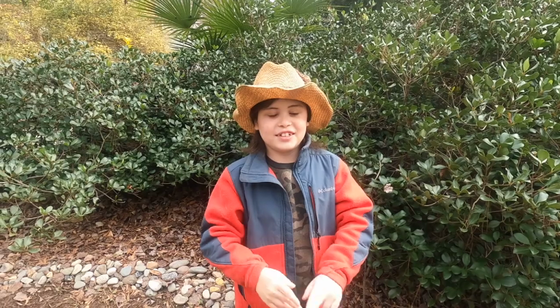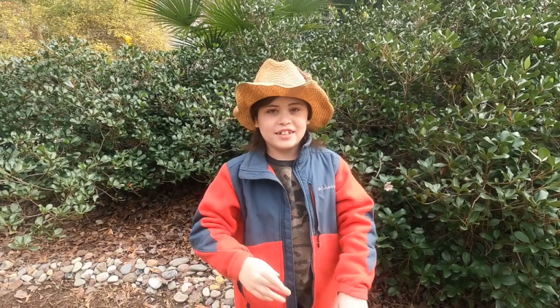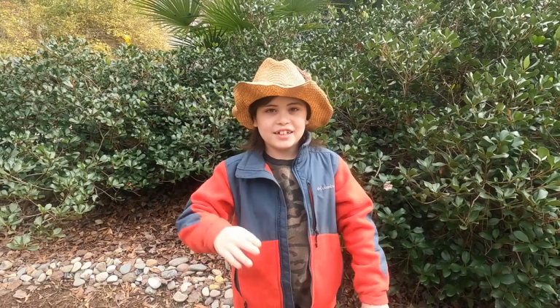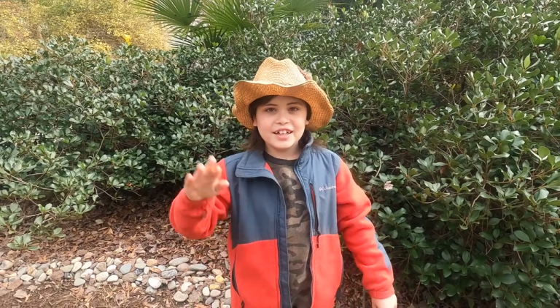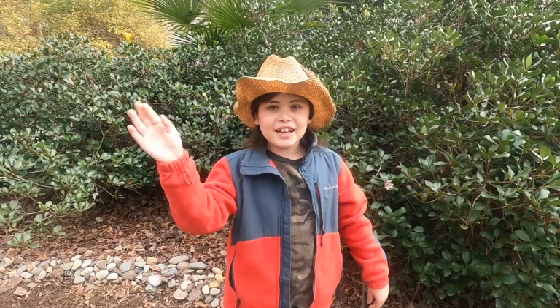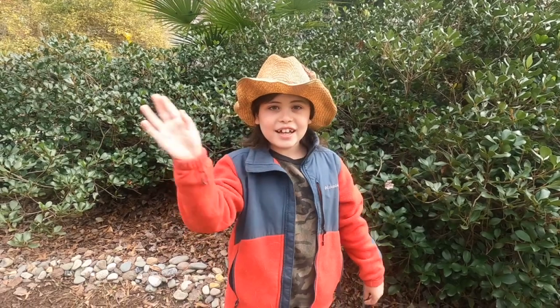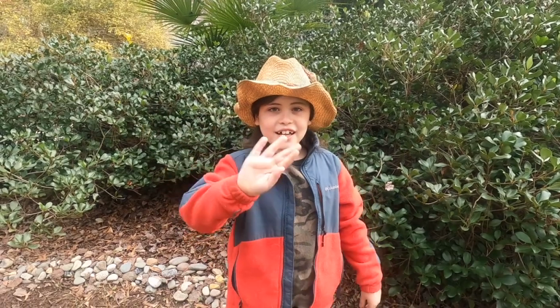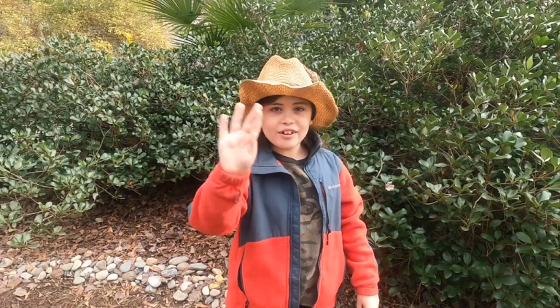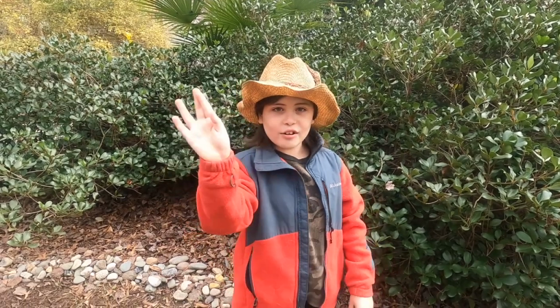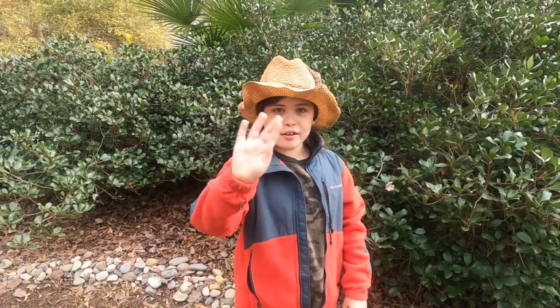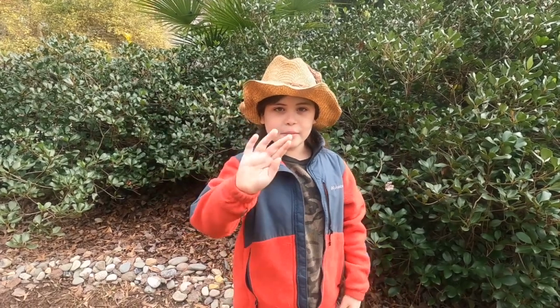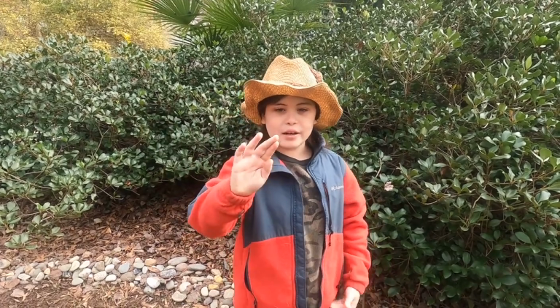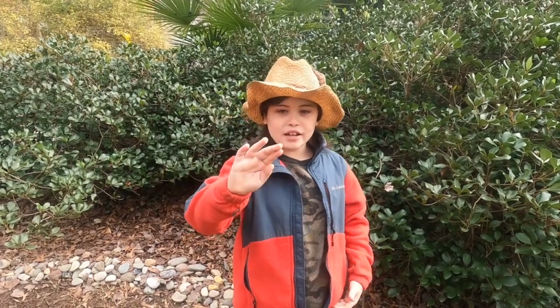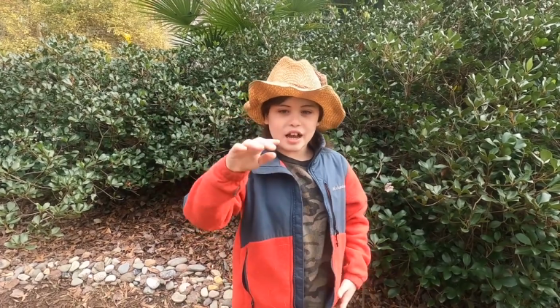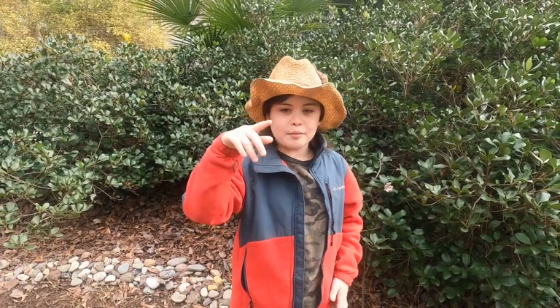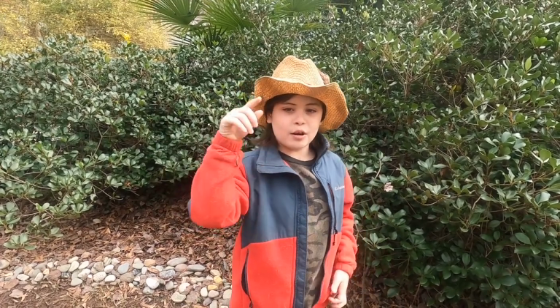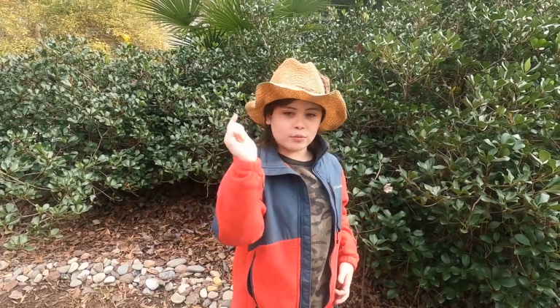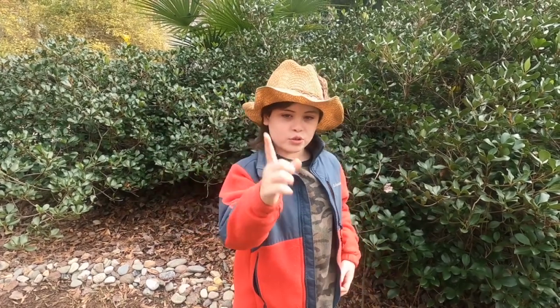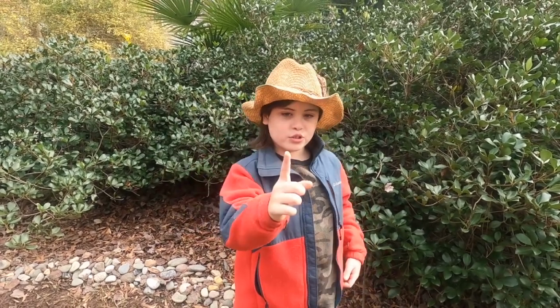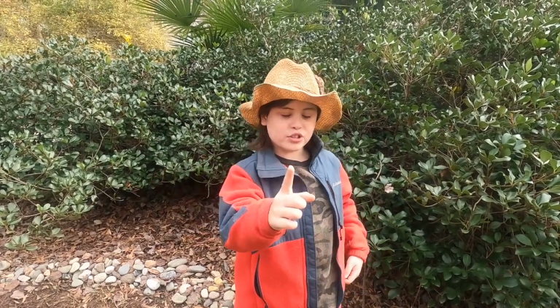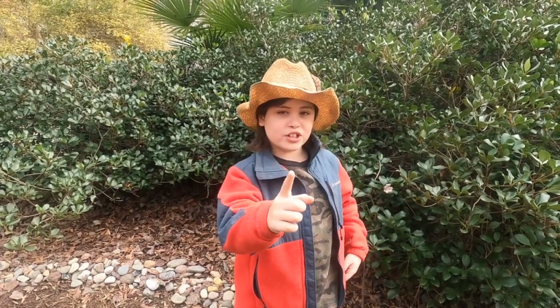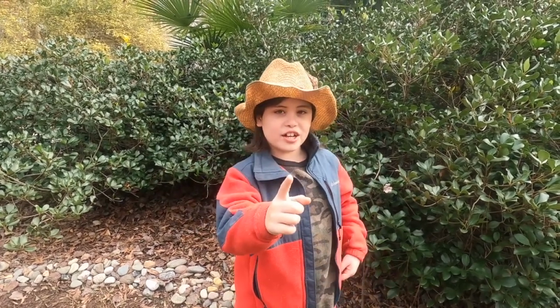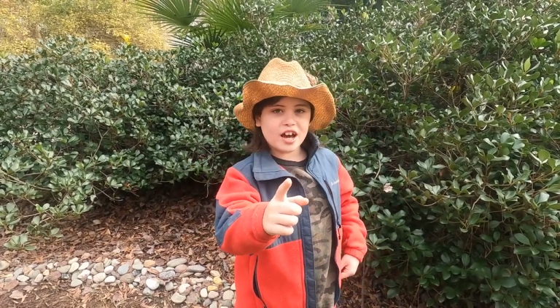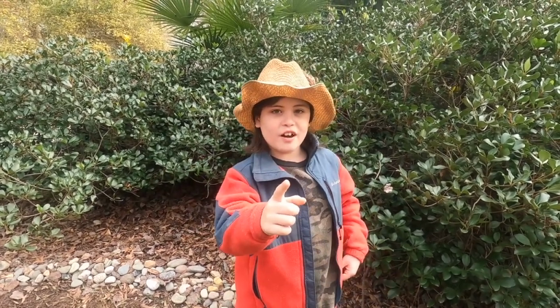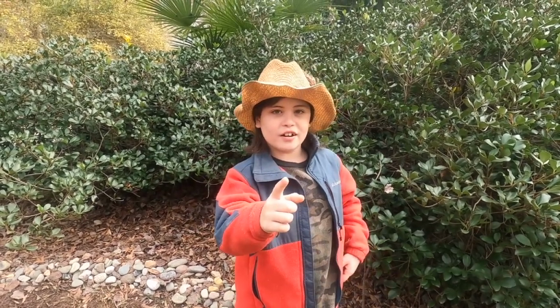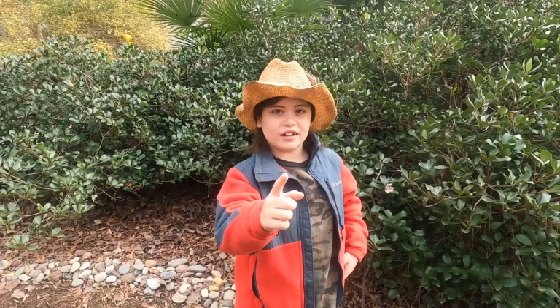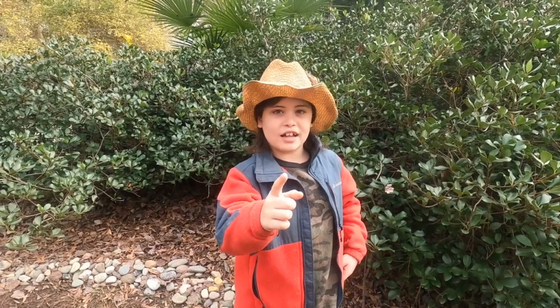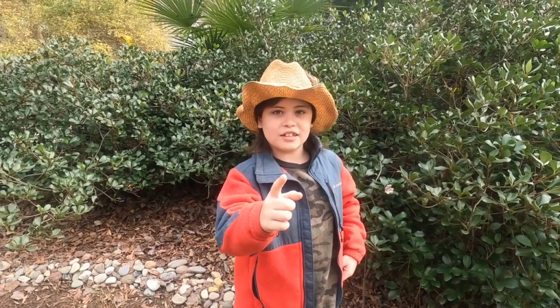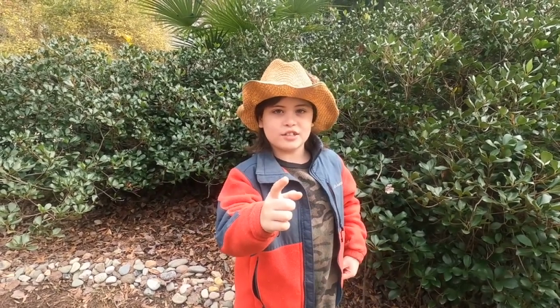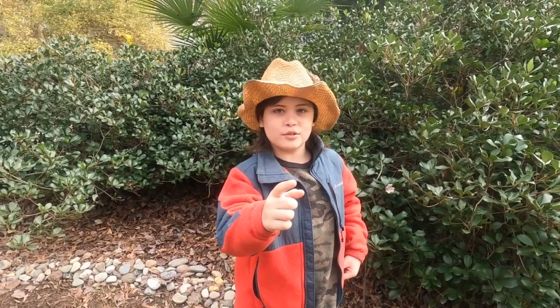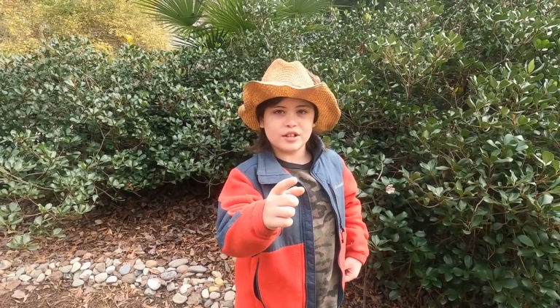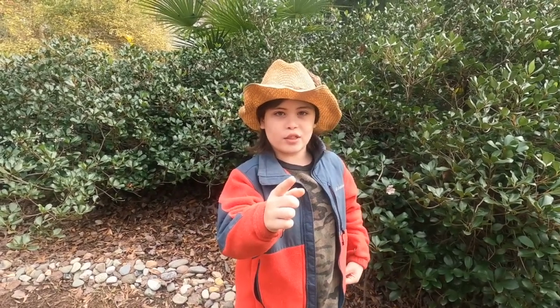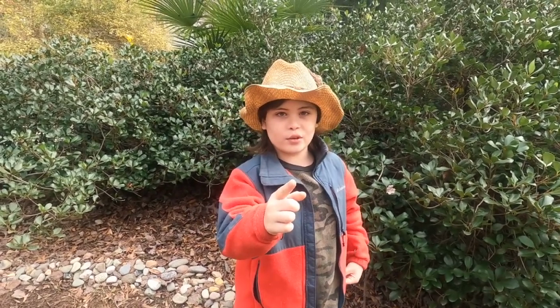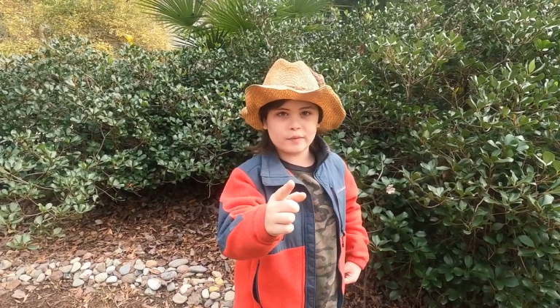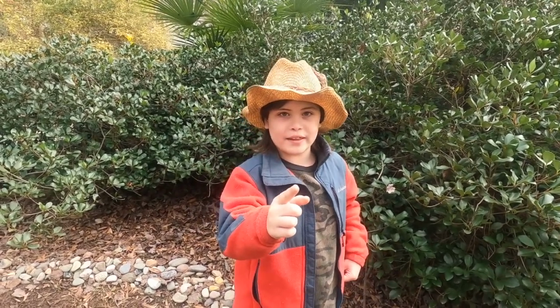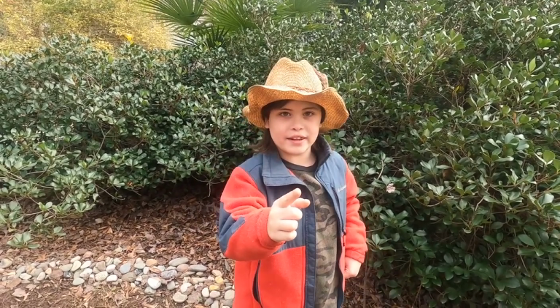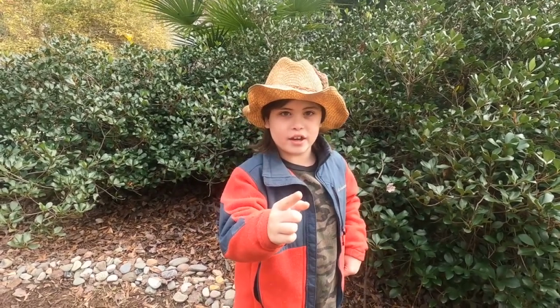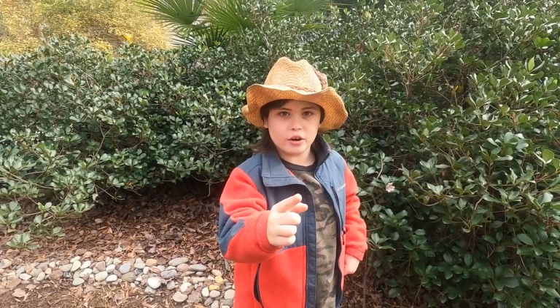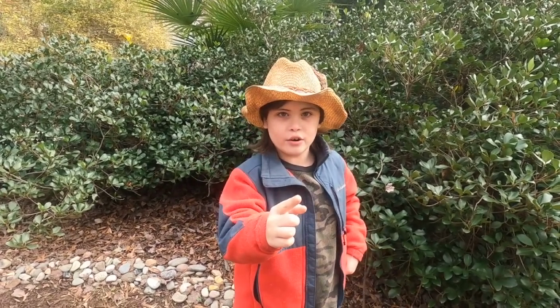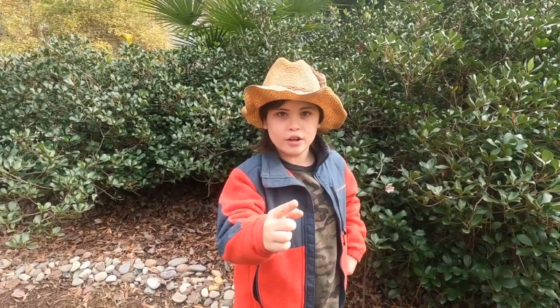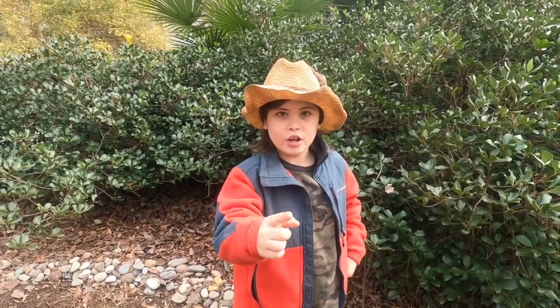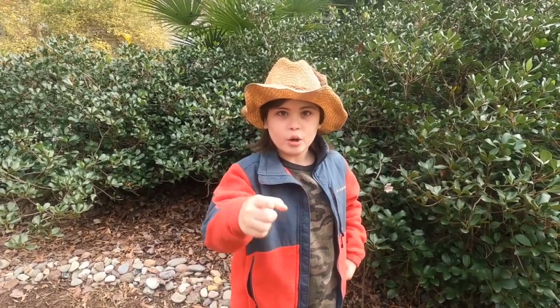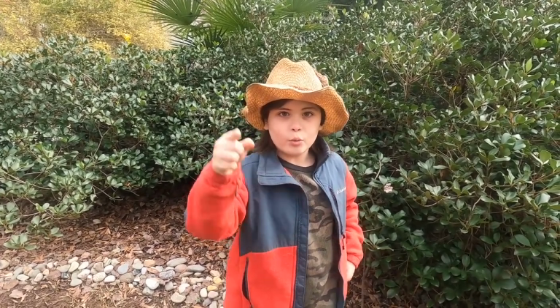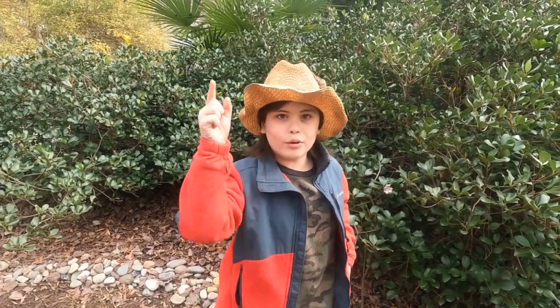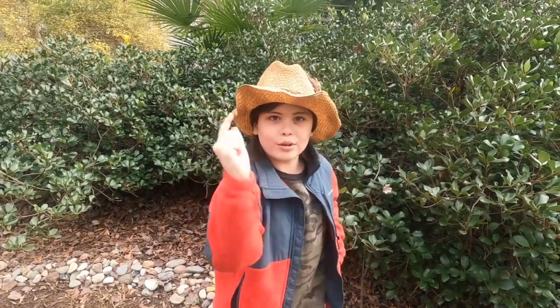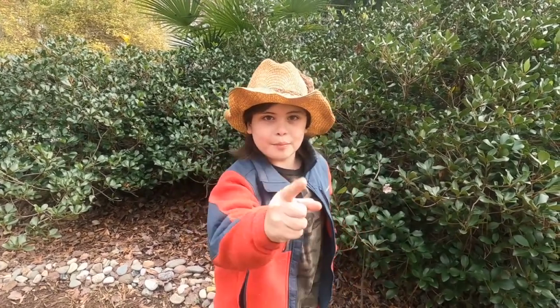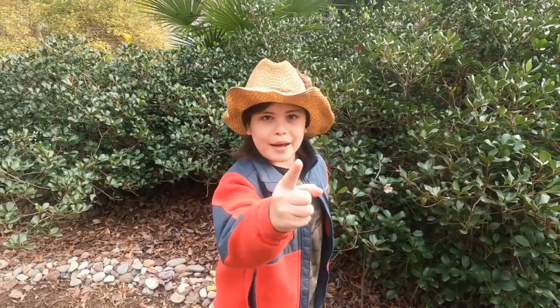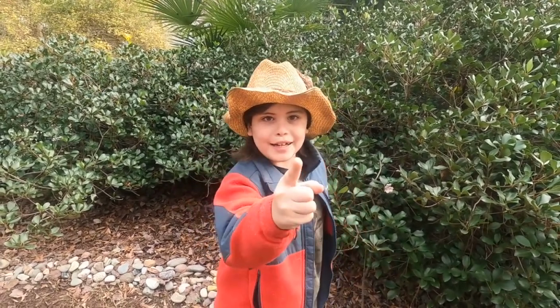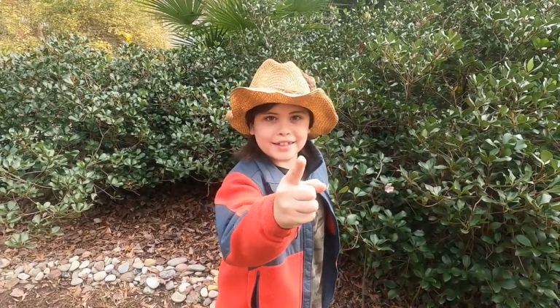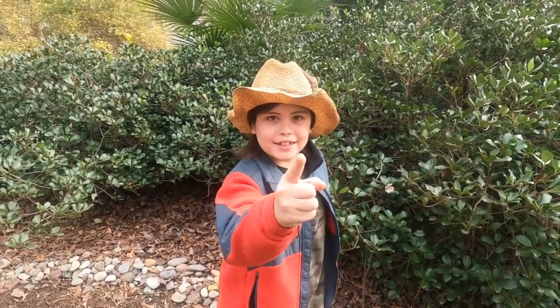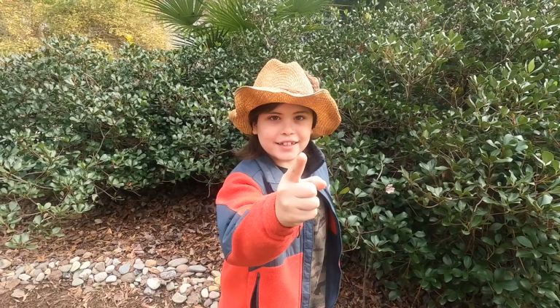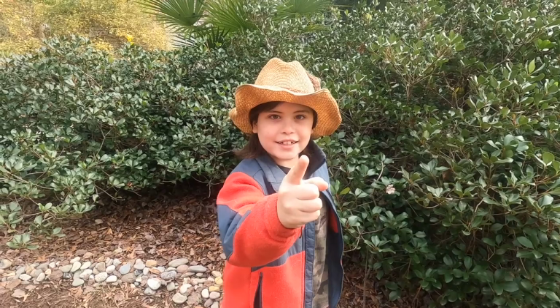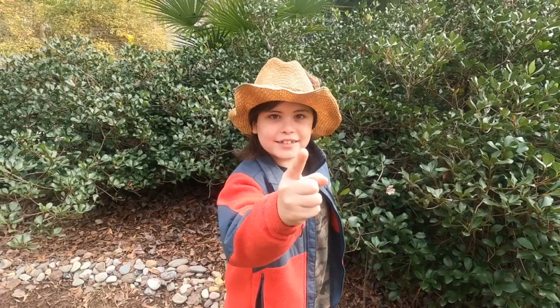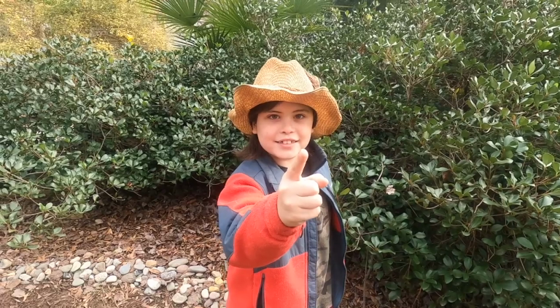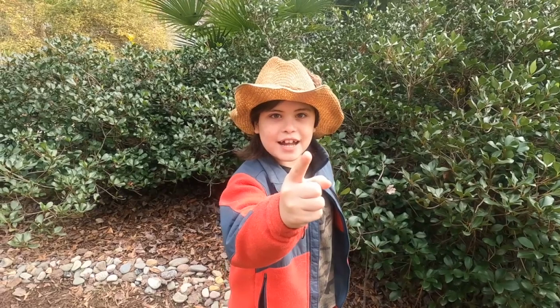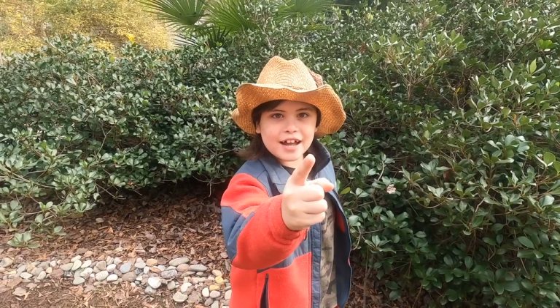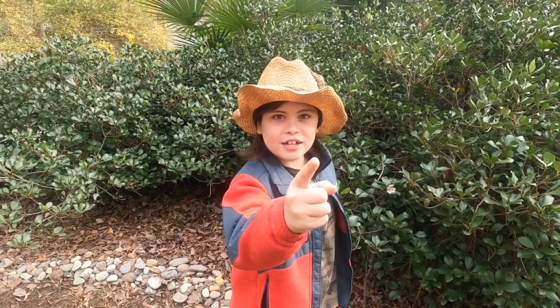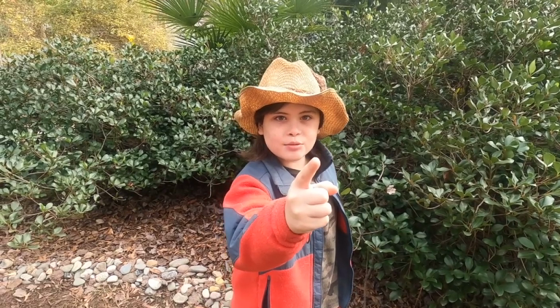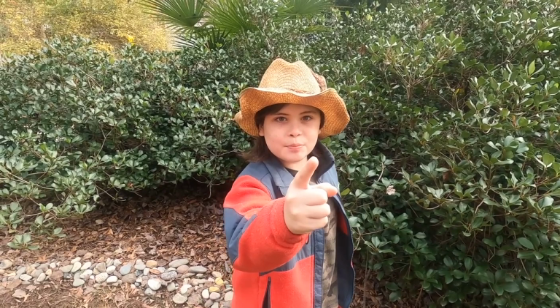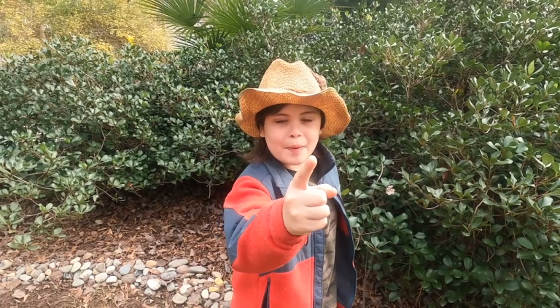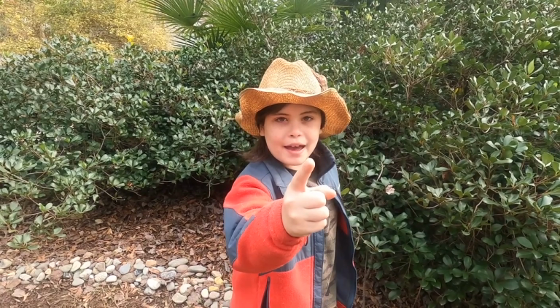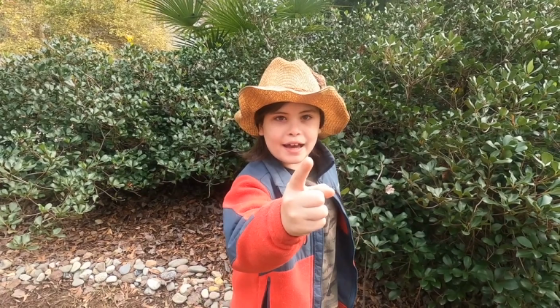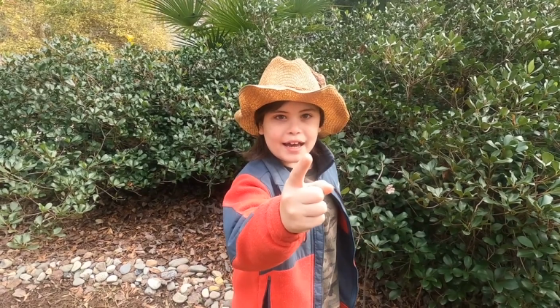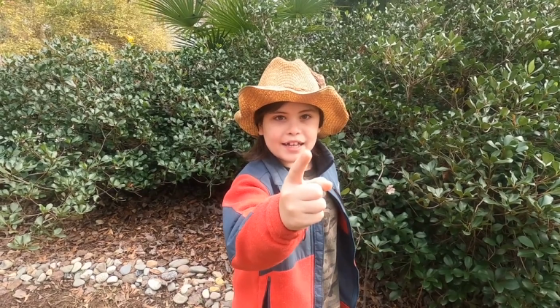Hello everybody, I'm off restriction now and allowed to do another video. Welcome back to Kickin' Styles with Bass!